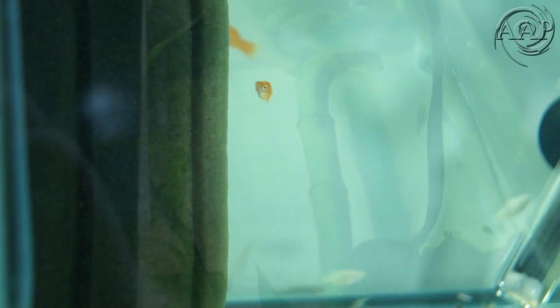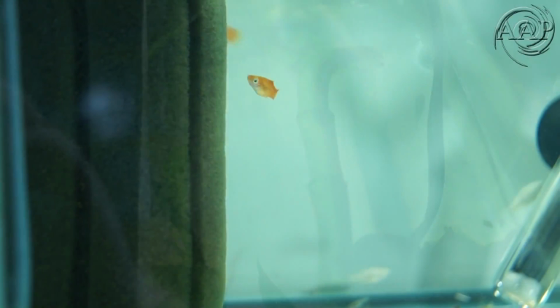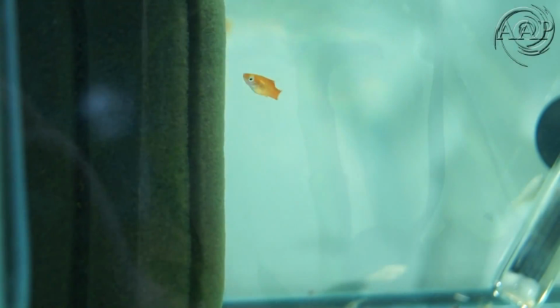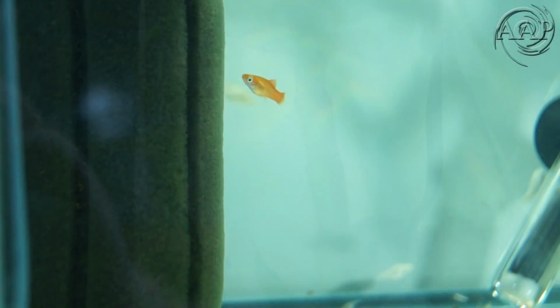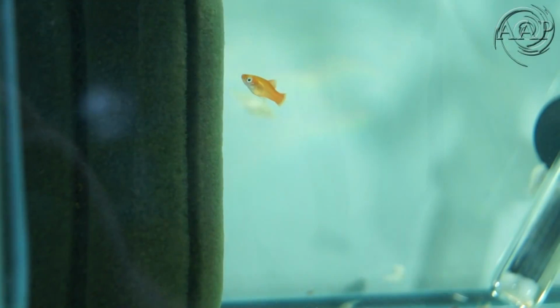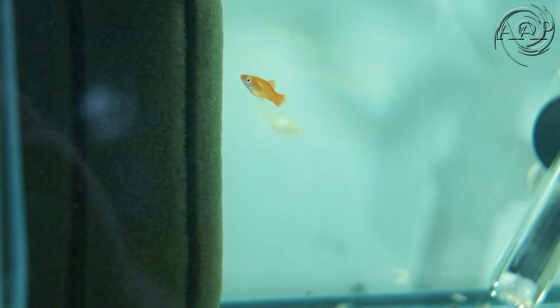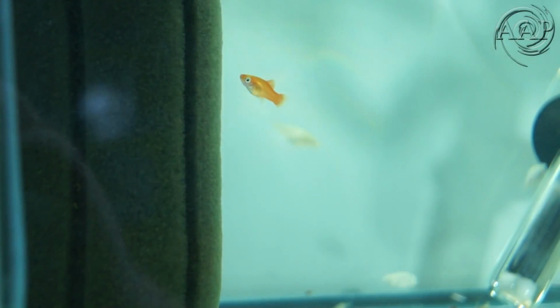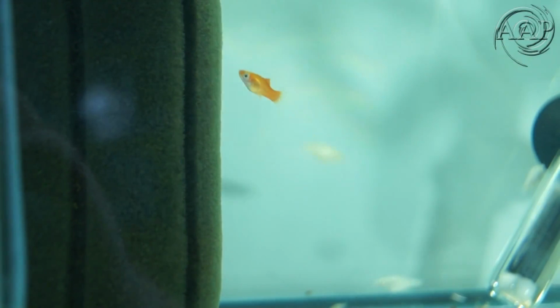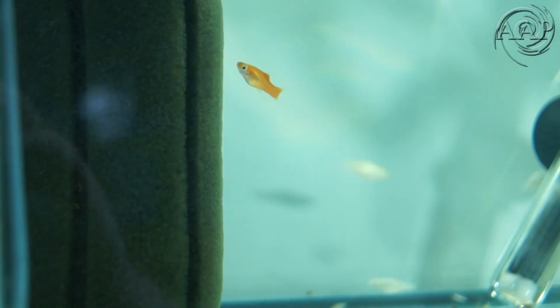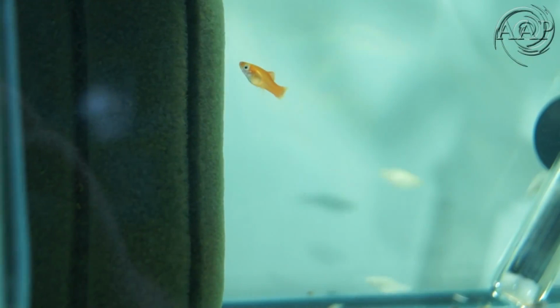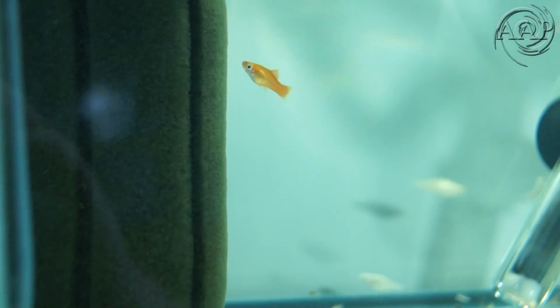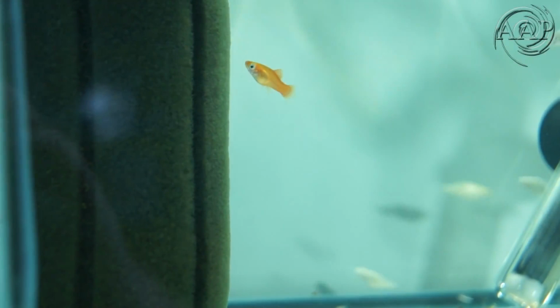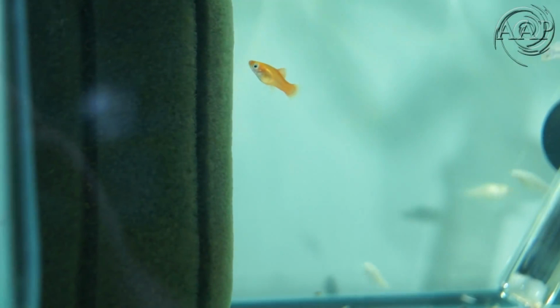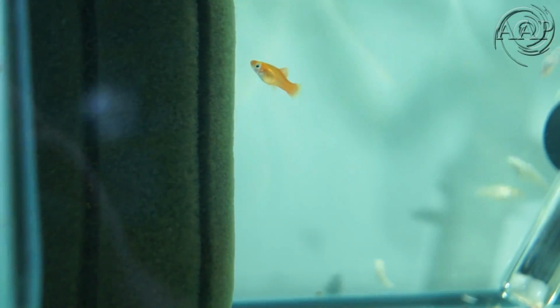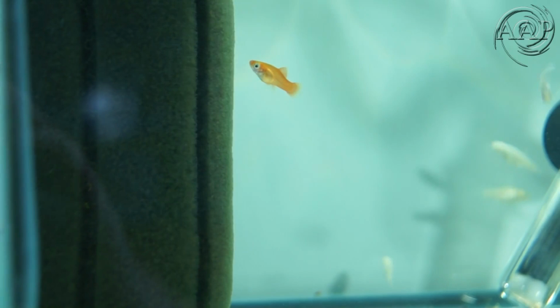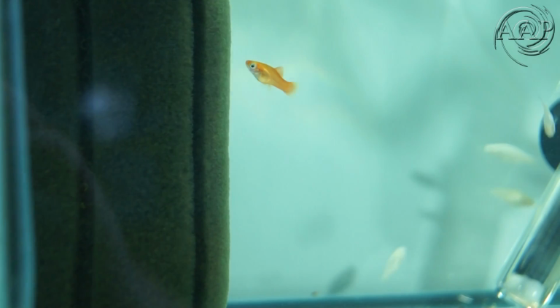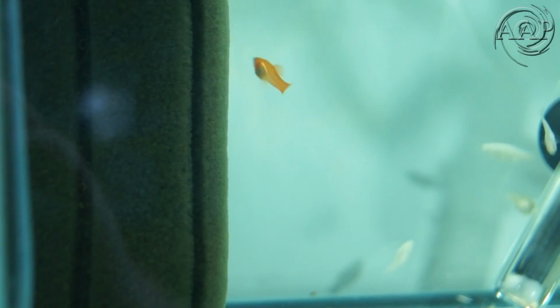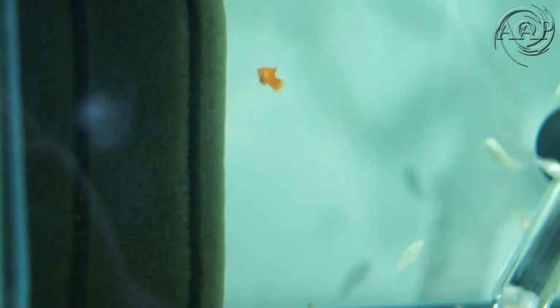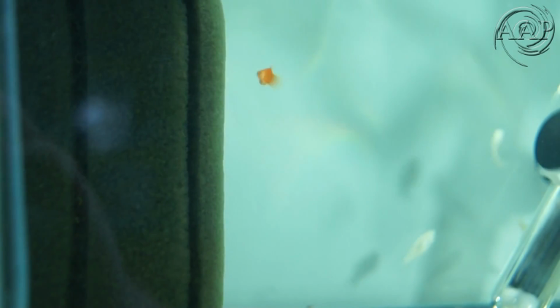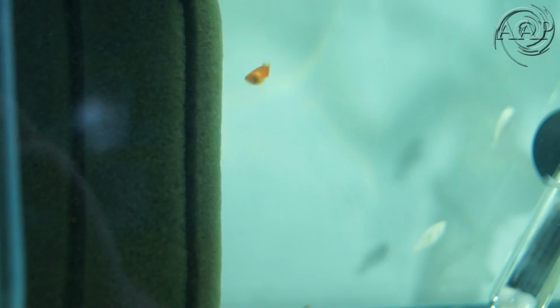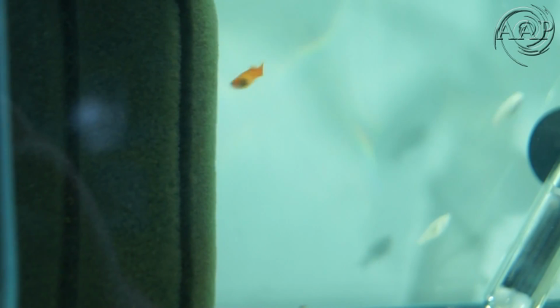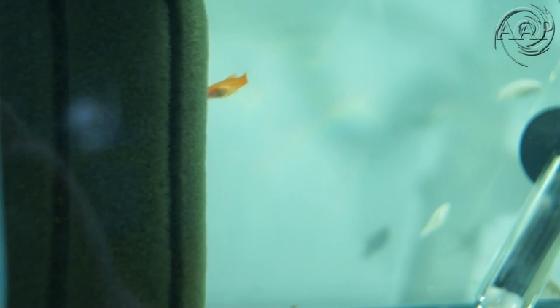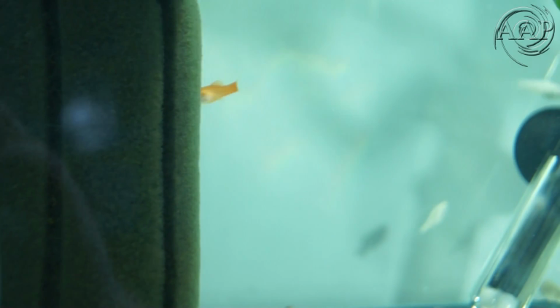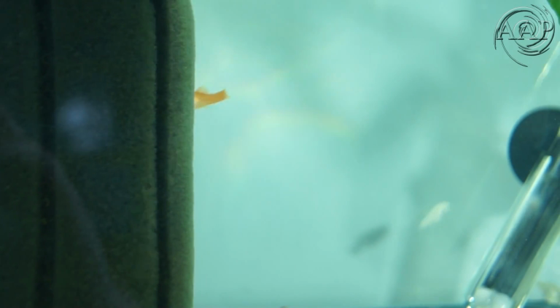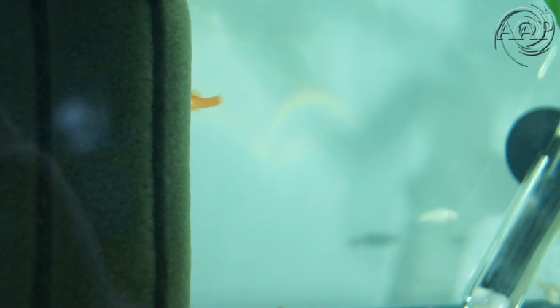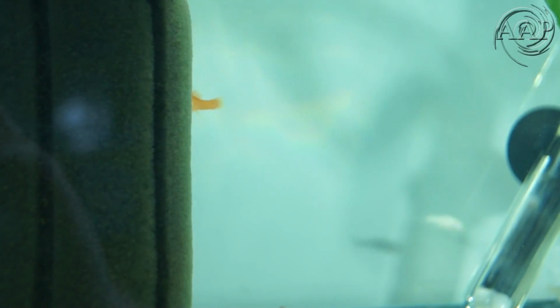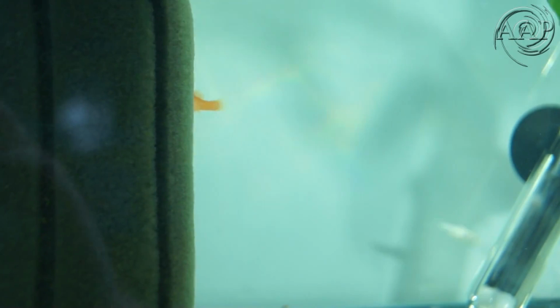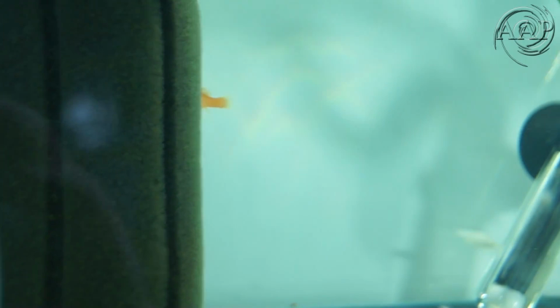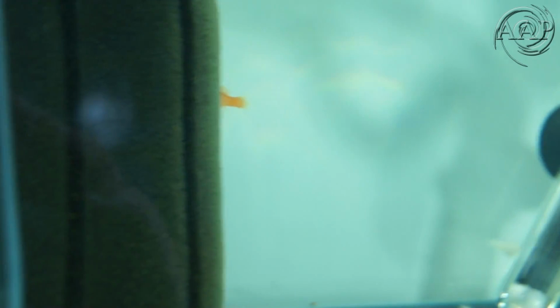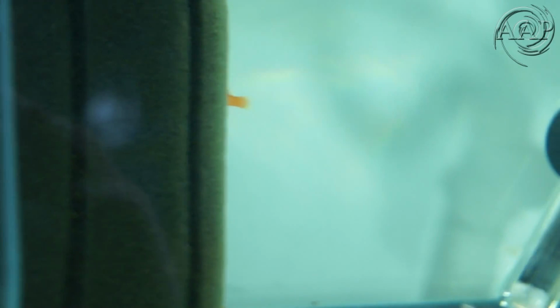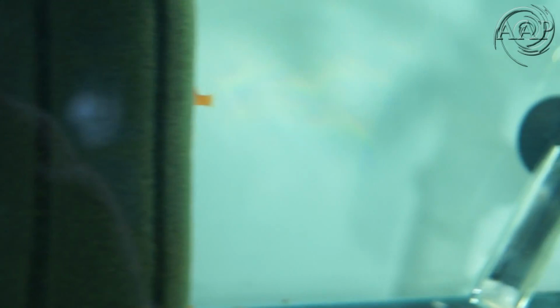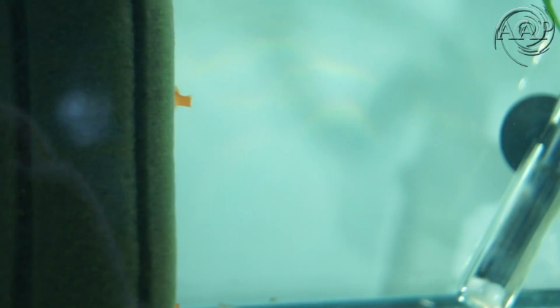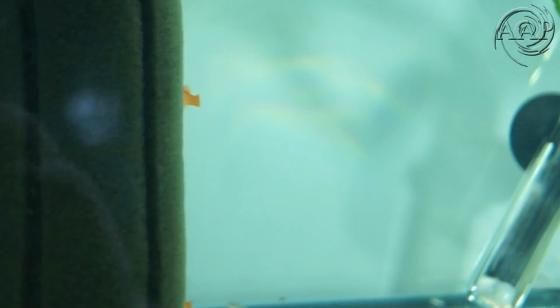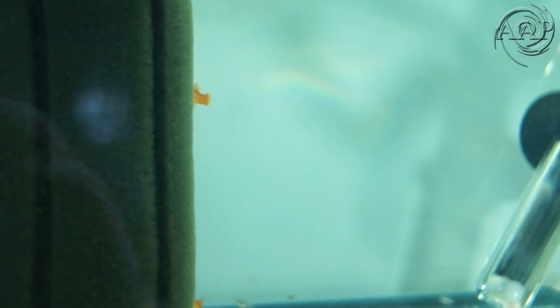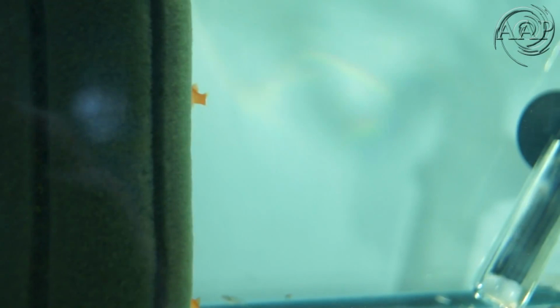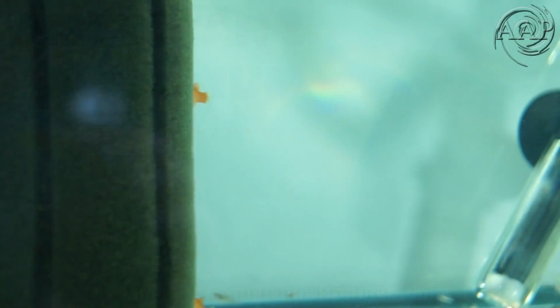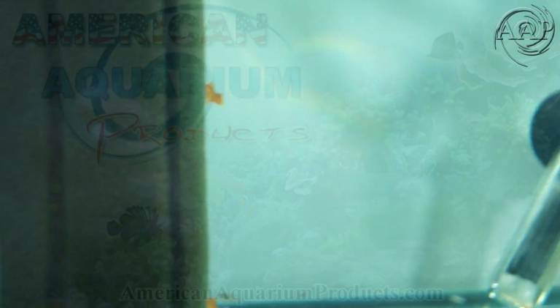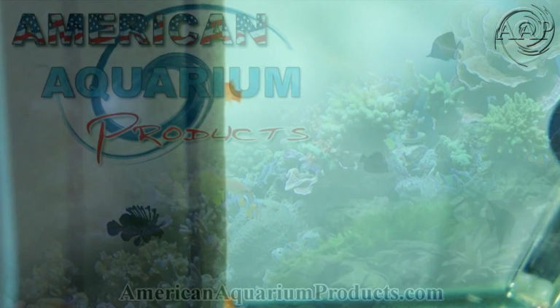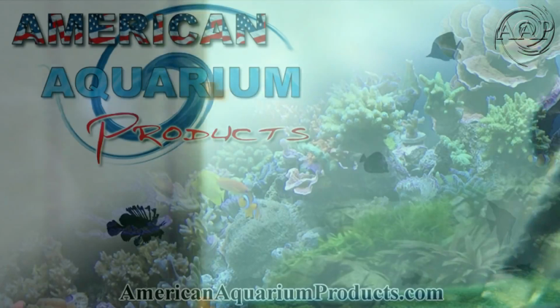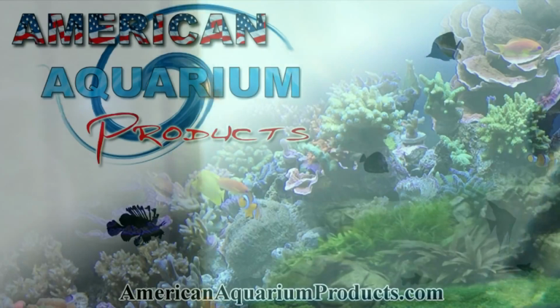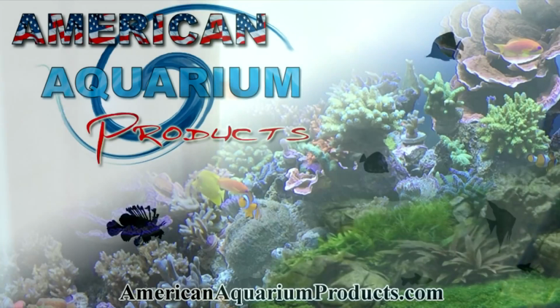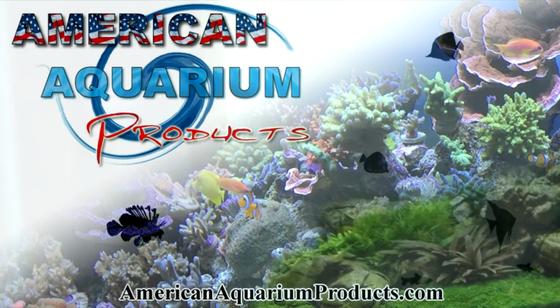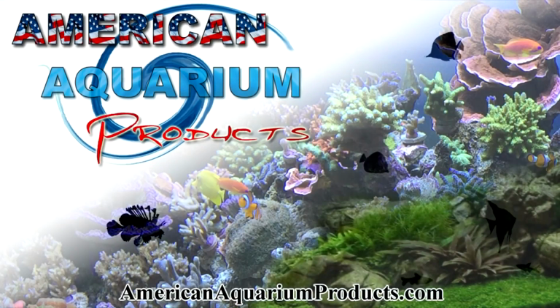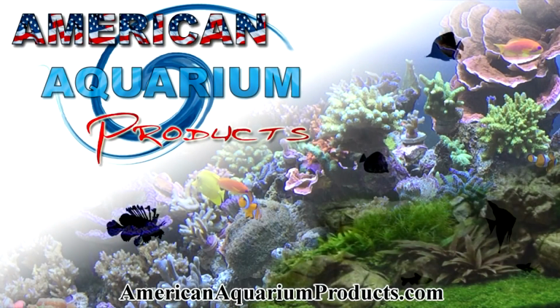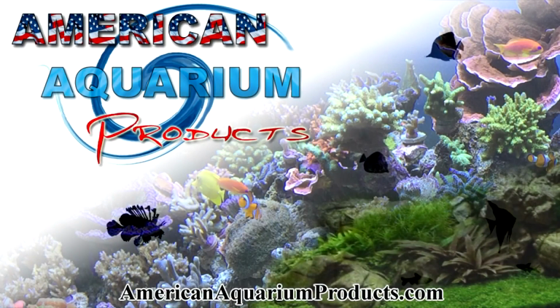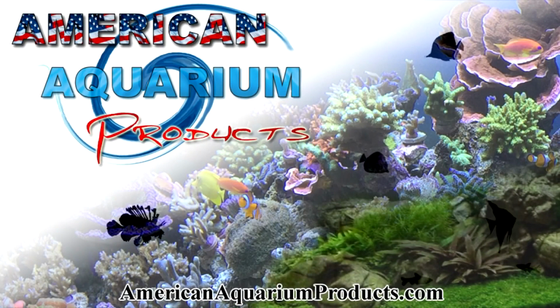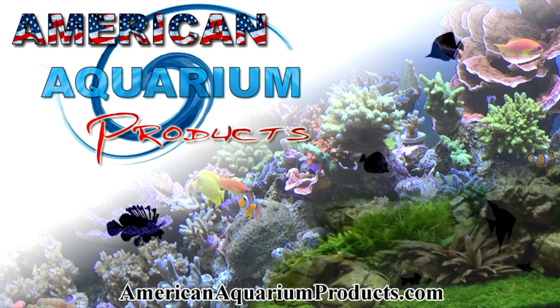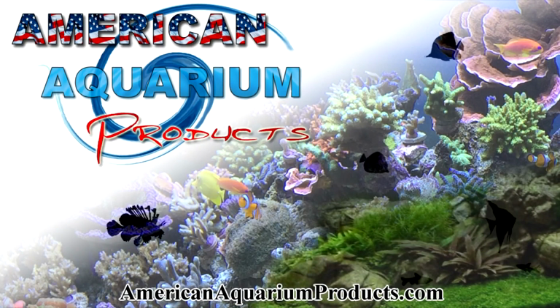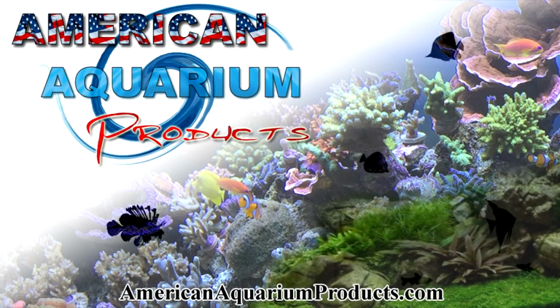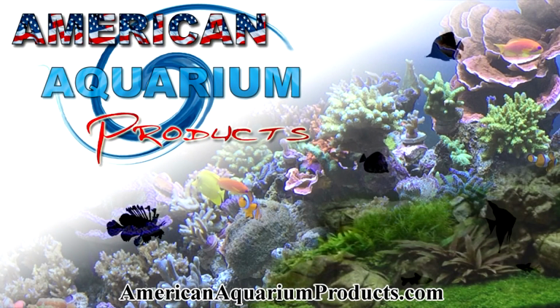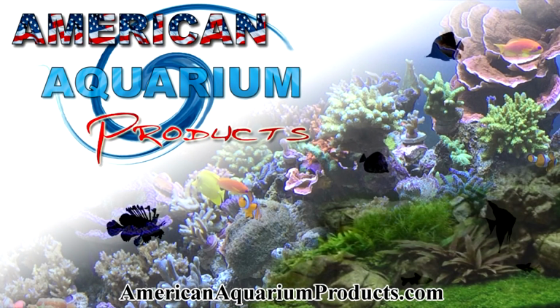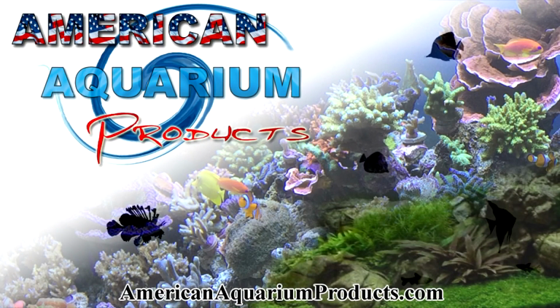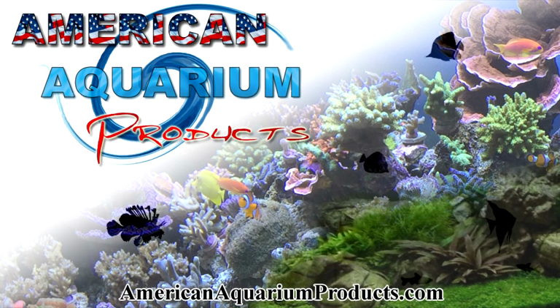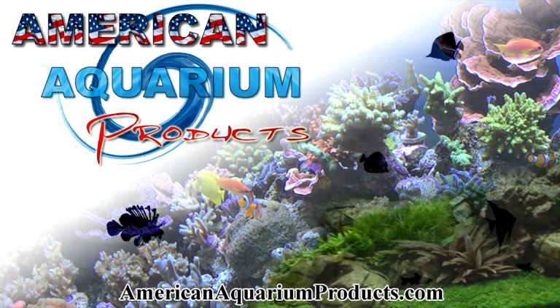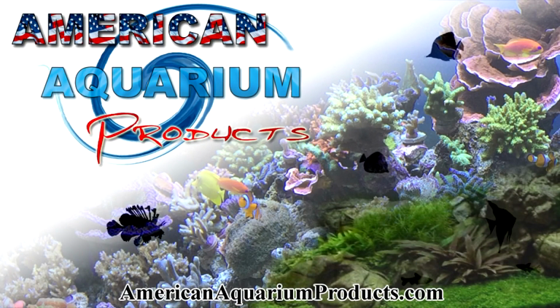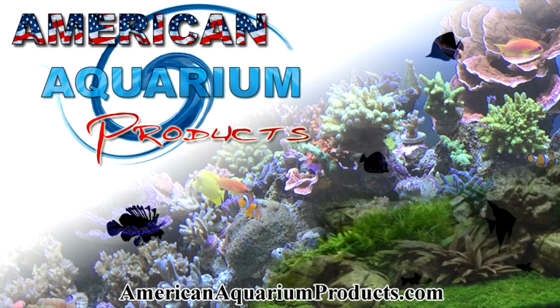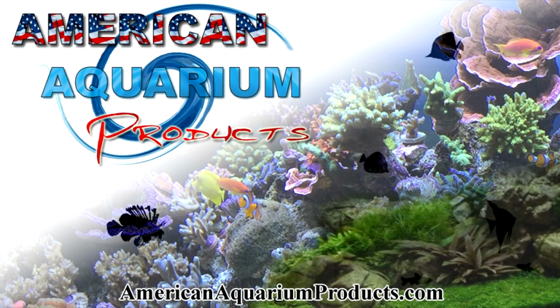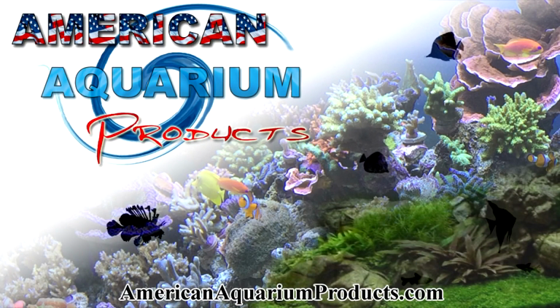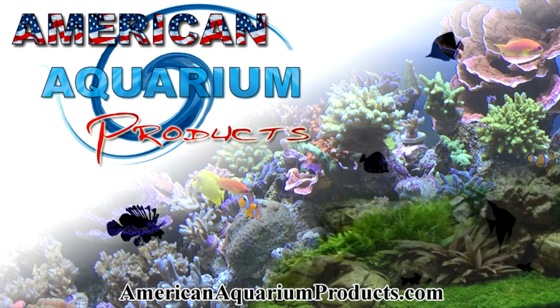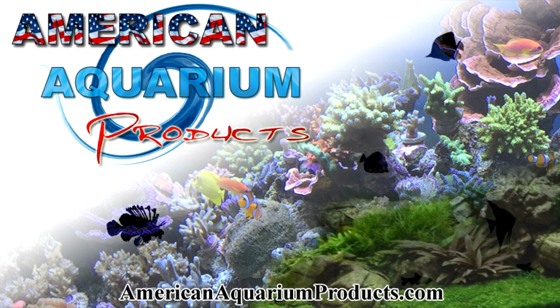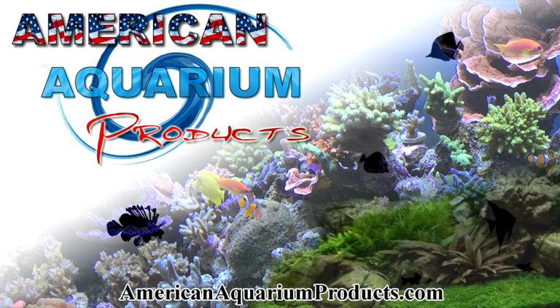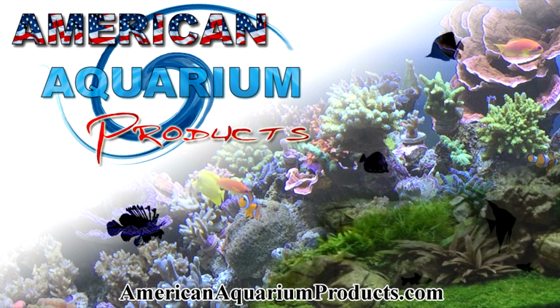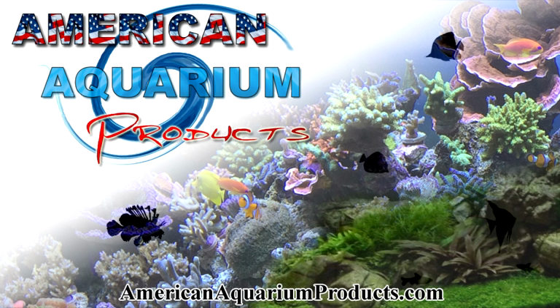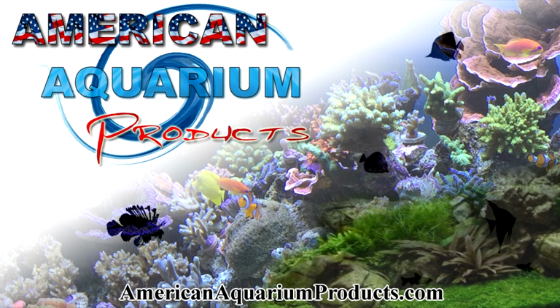This concludes my video on the Smart Controller. I hope I answered all your questions. Again, this is Steven with American Aquarium Products. Have a great day.